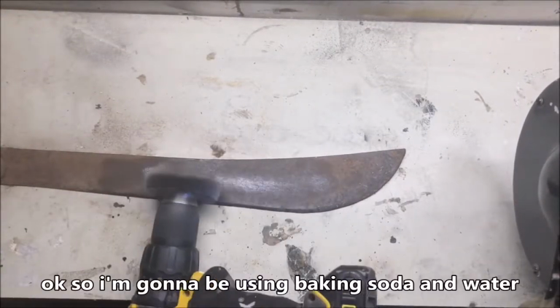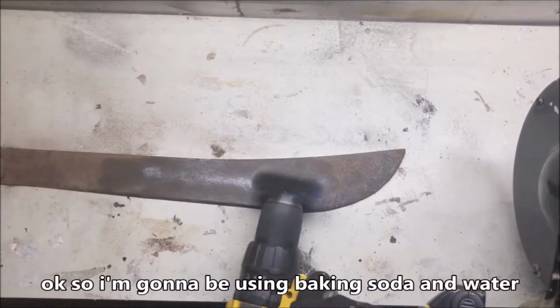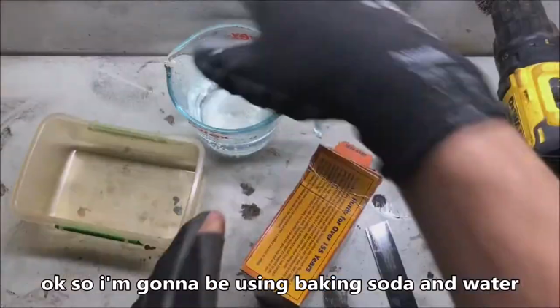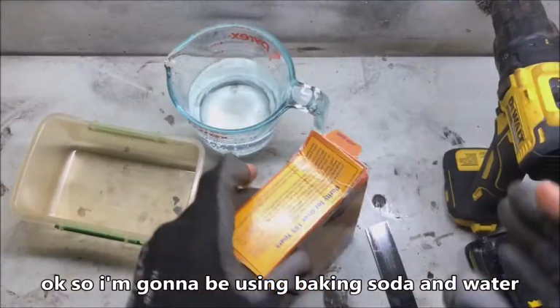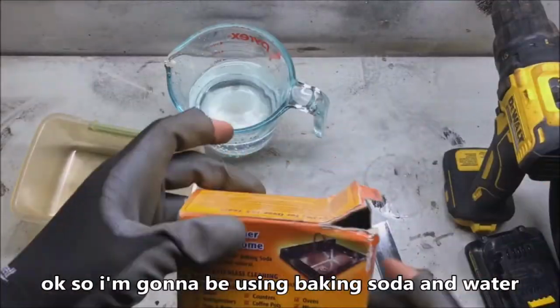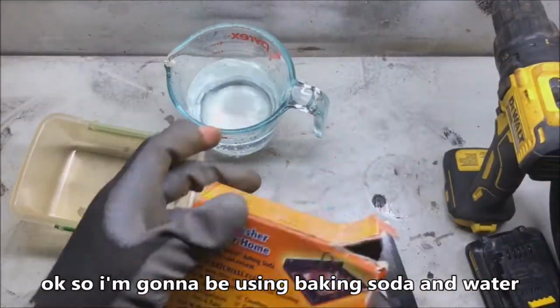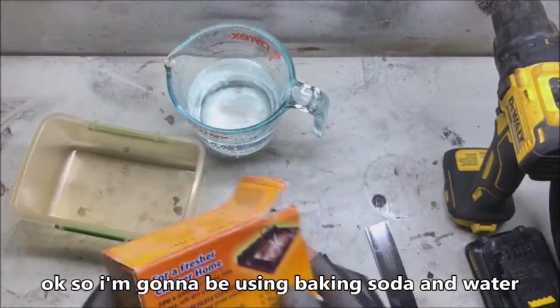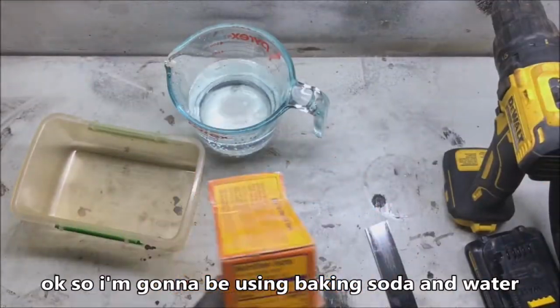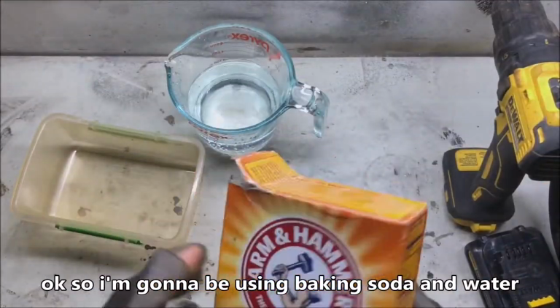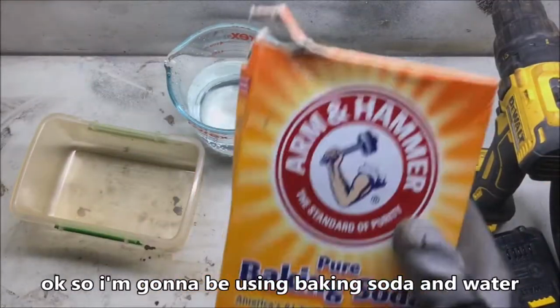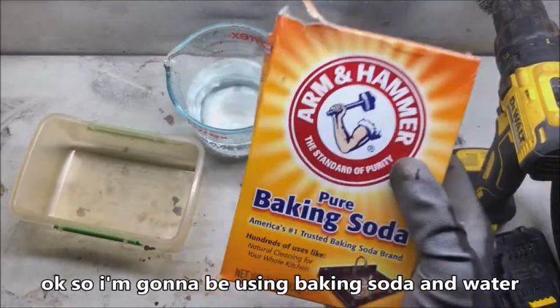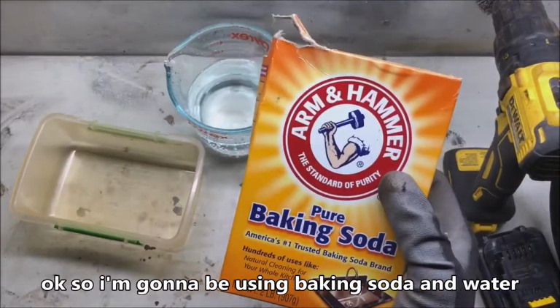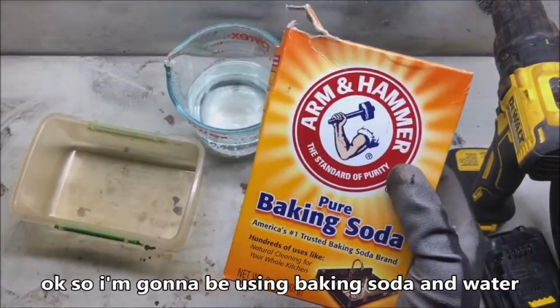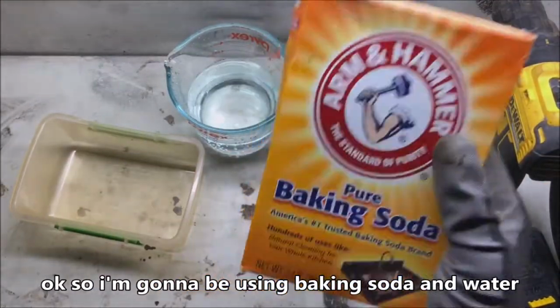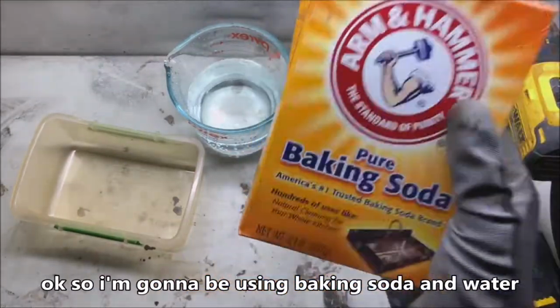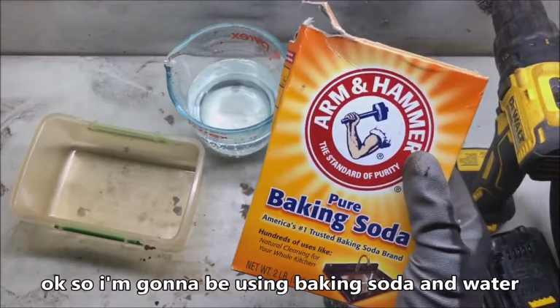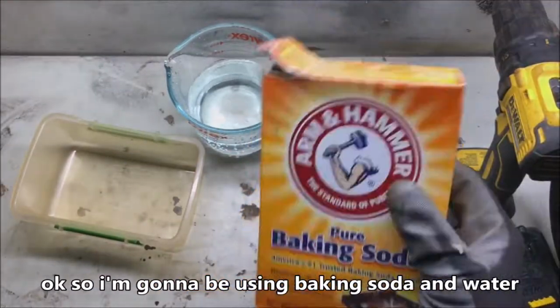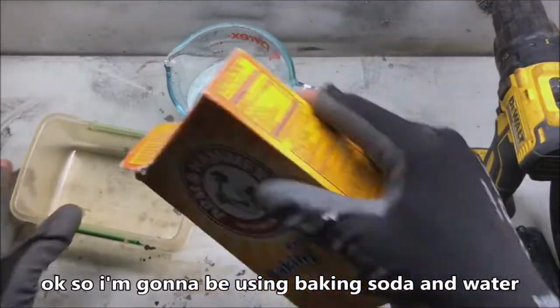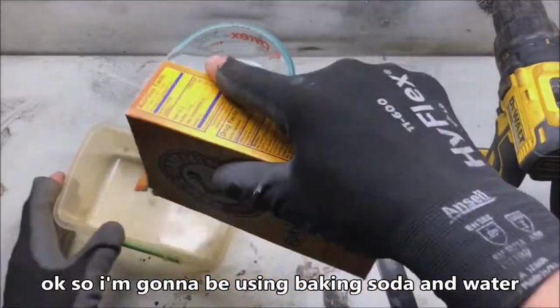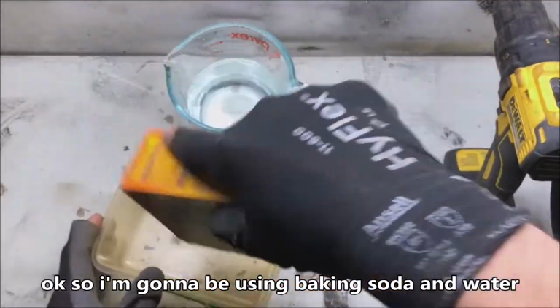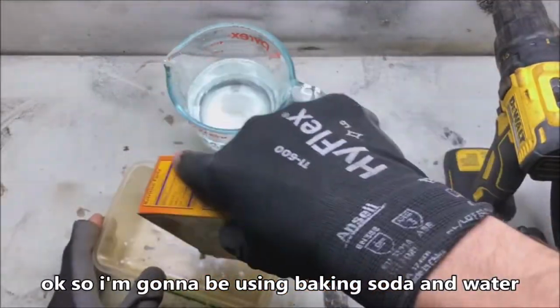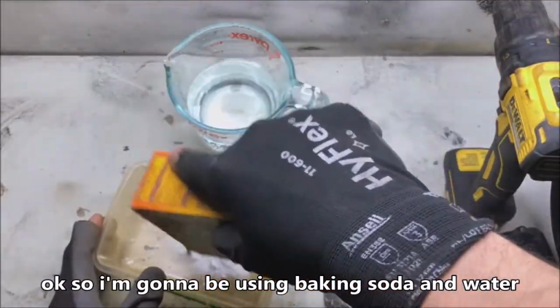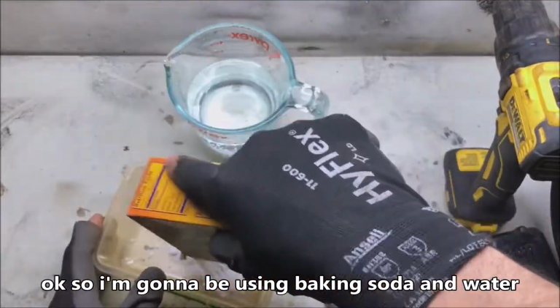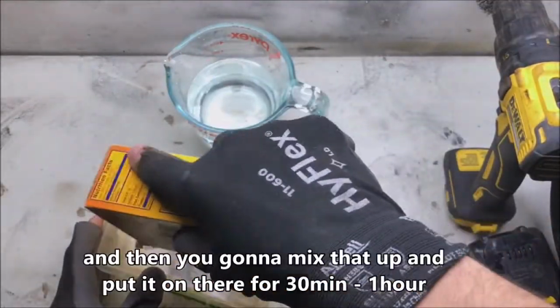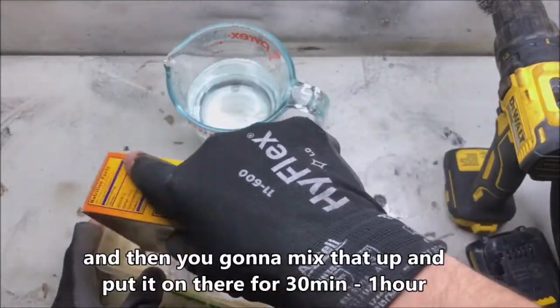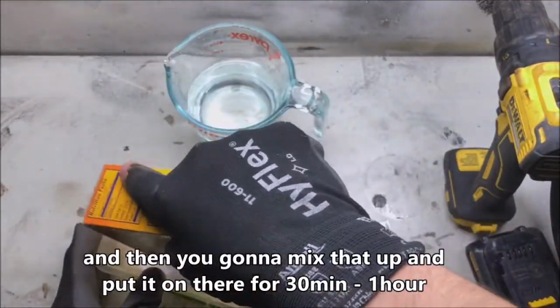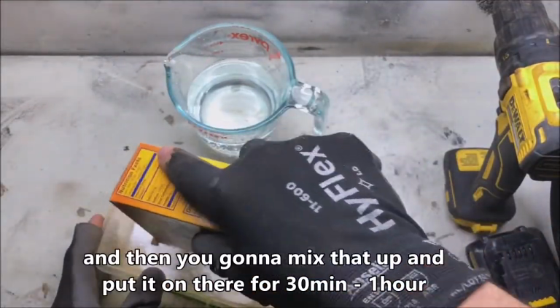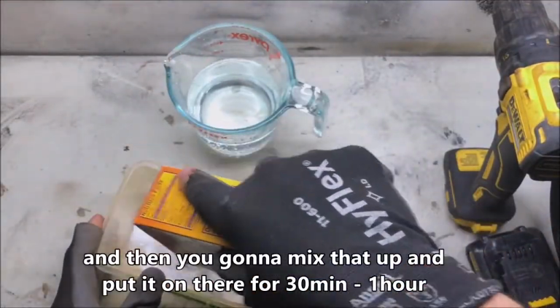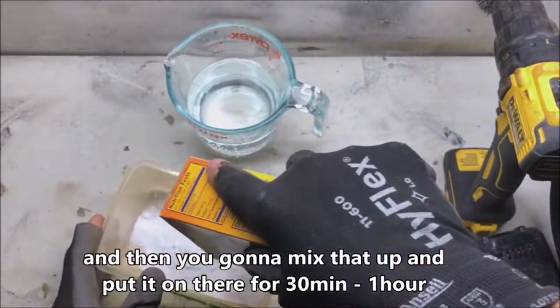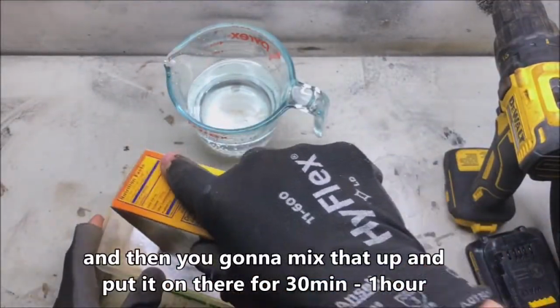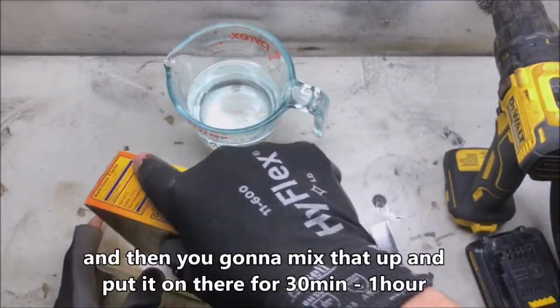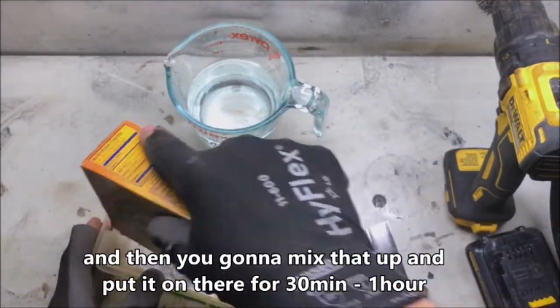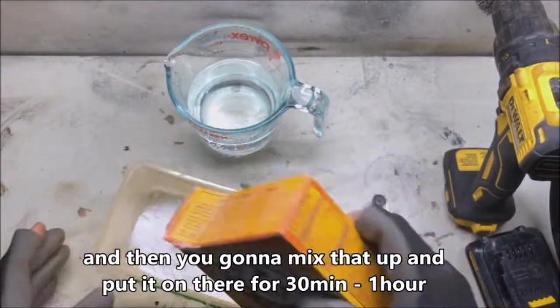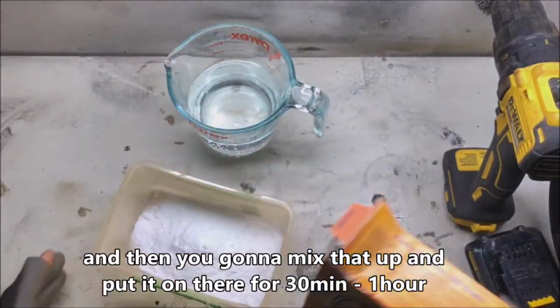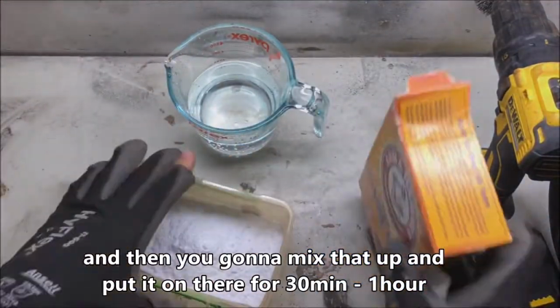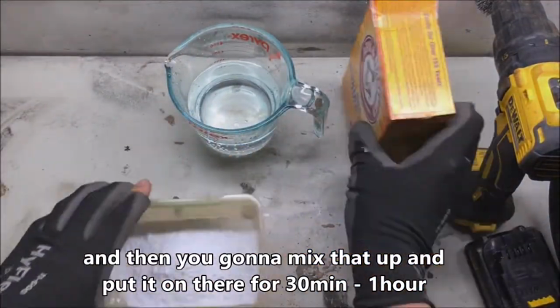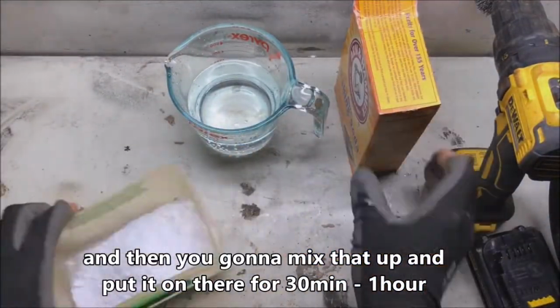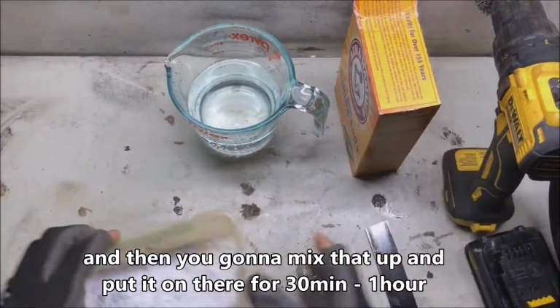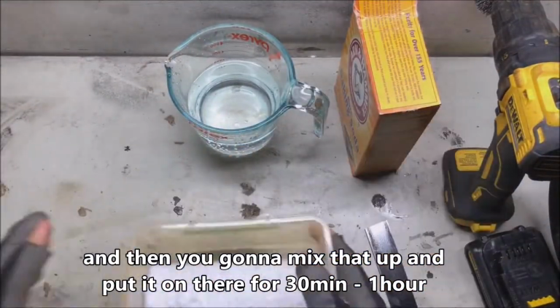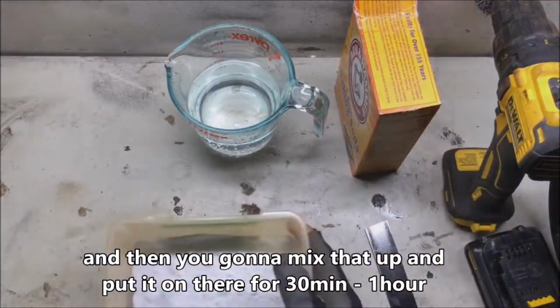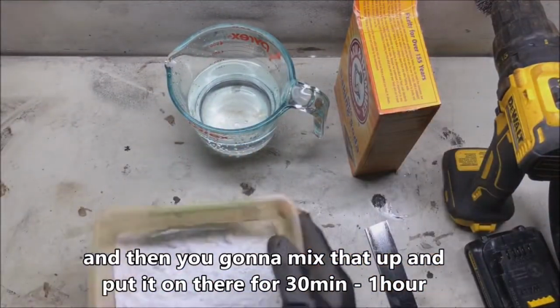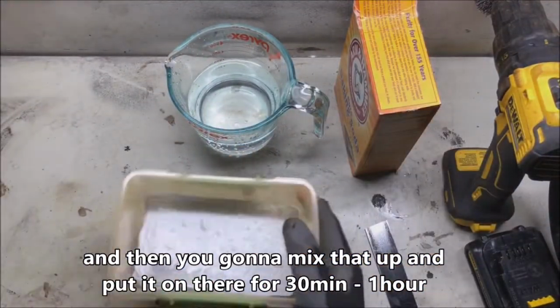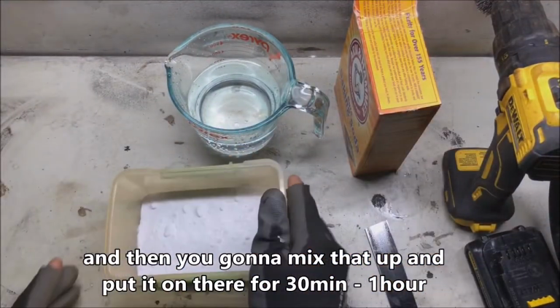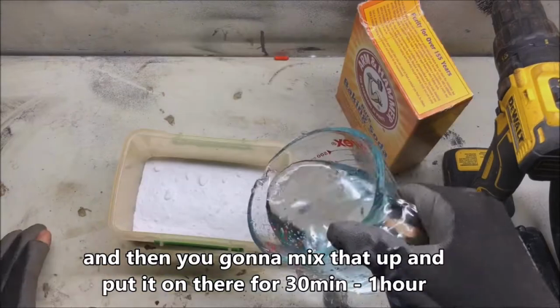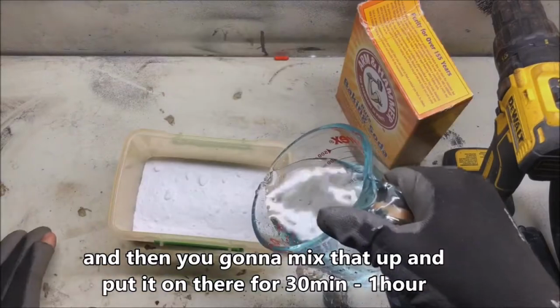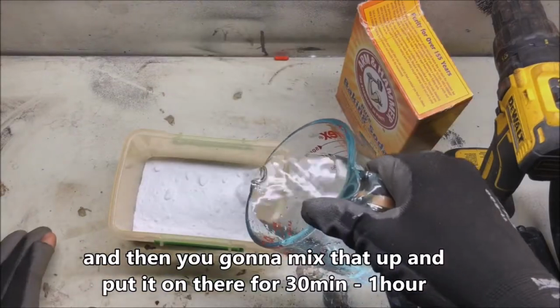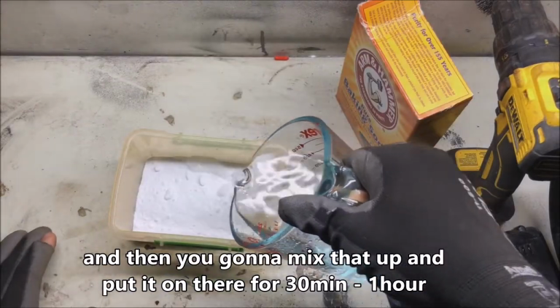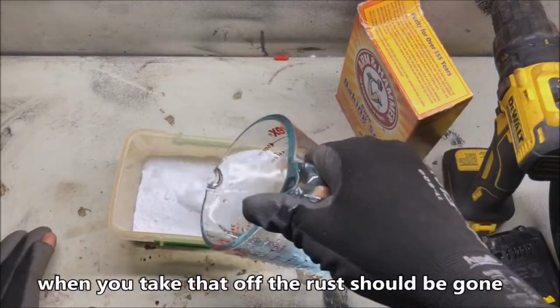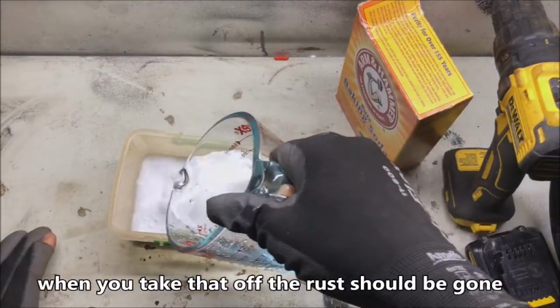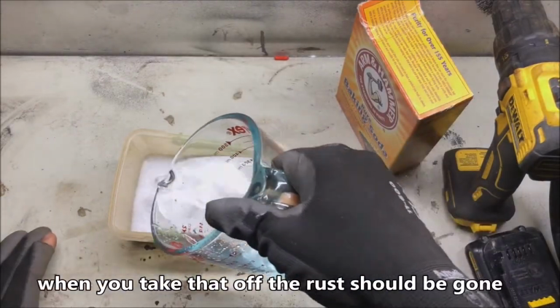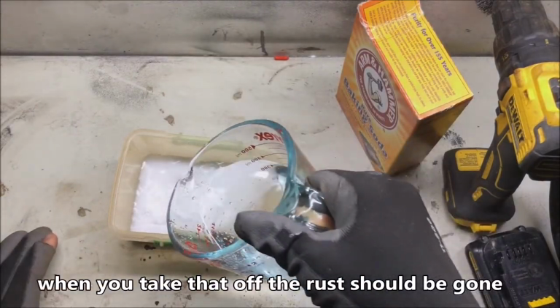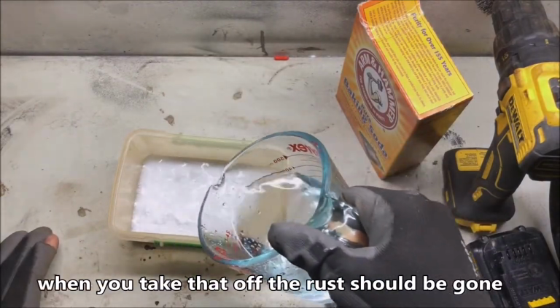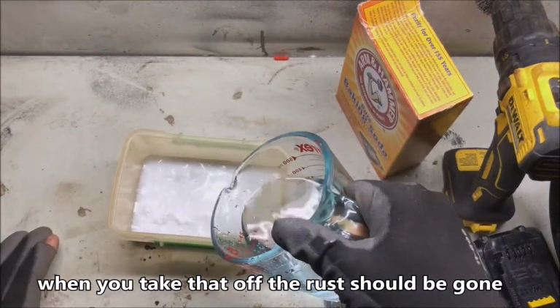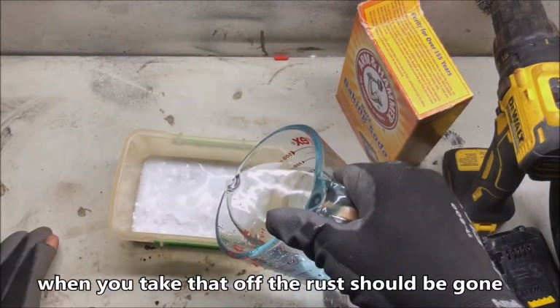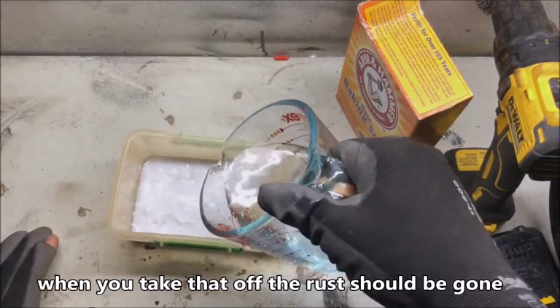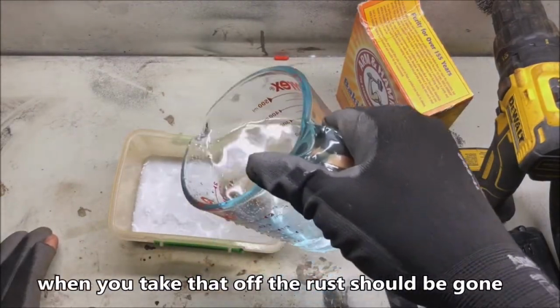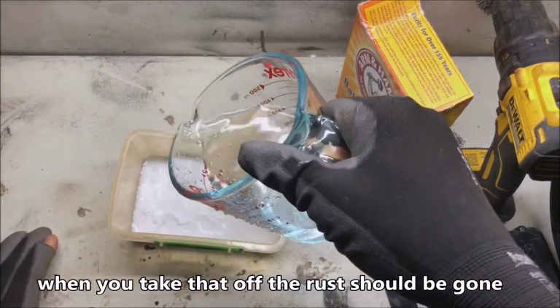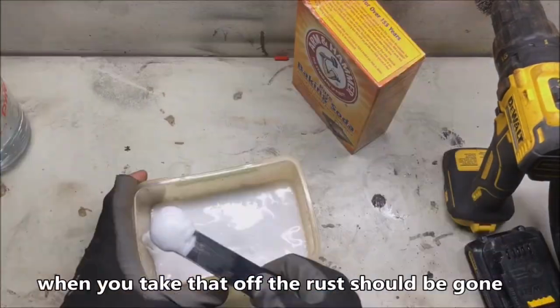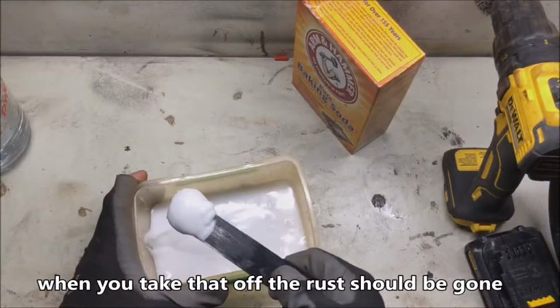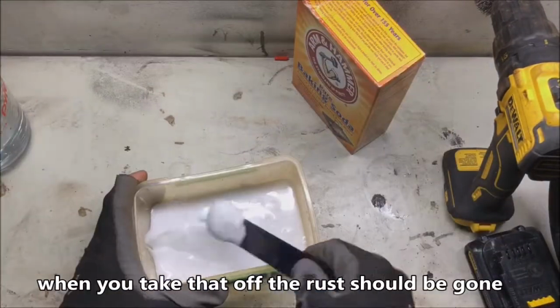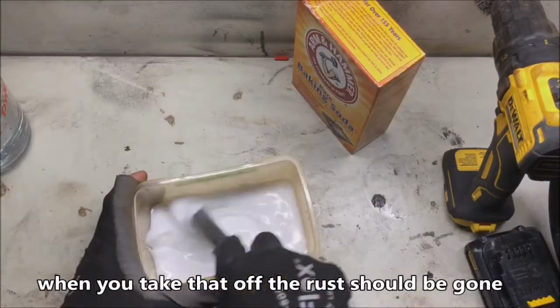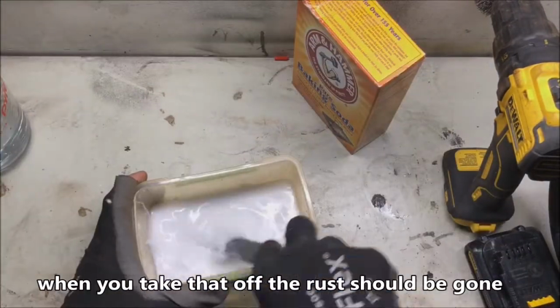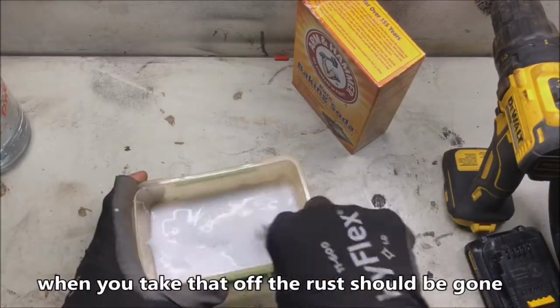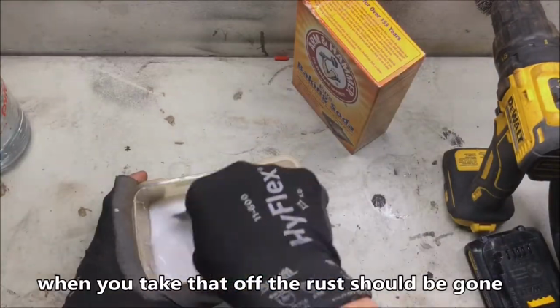I'm going to be using baking soda and water — mix it up and put it on there for at least 30 minutes to an hour. When you take that off, the rust should be gone.